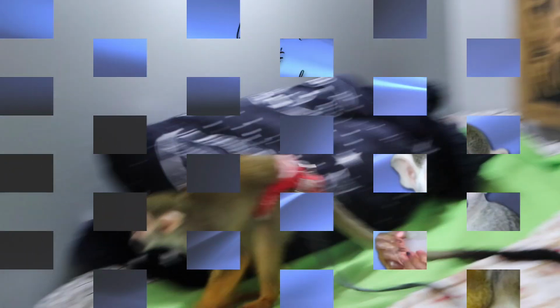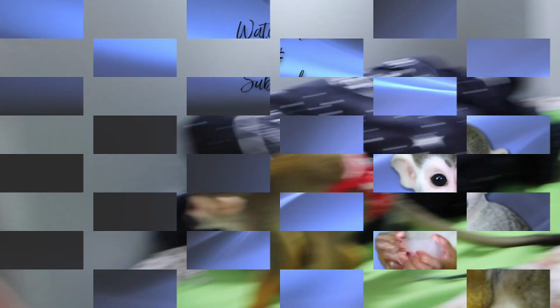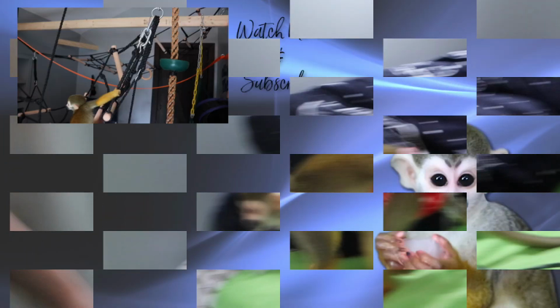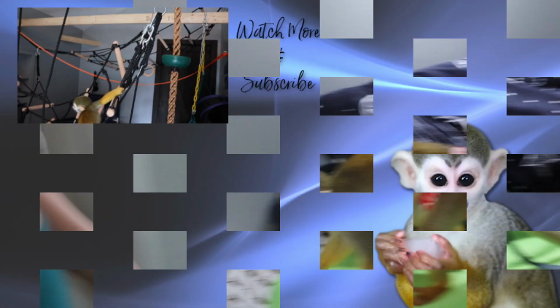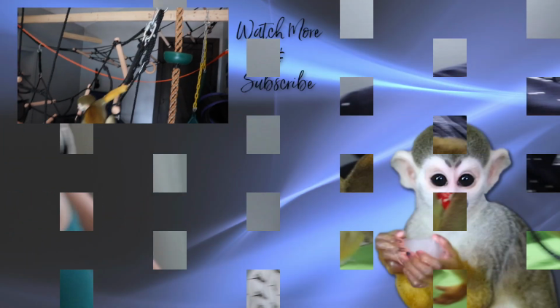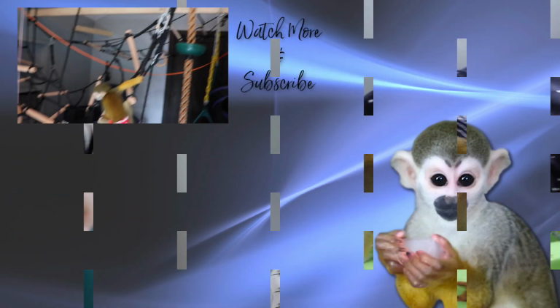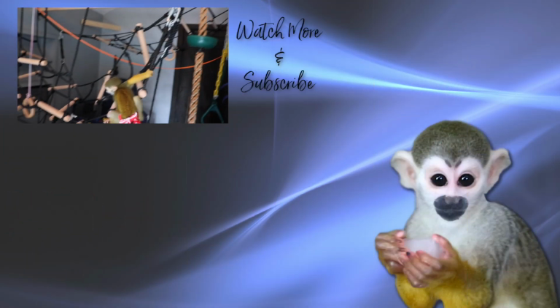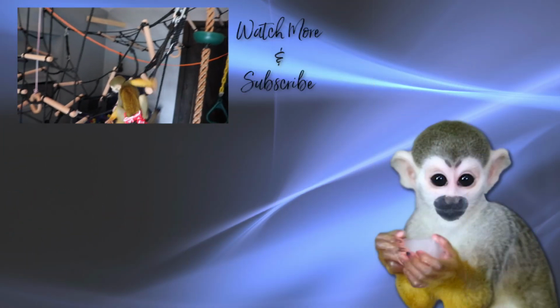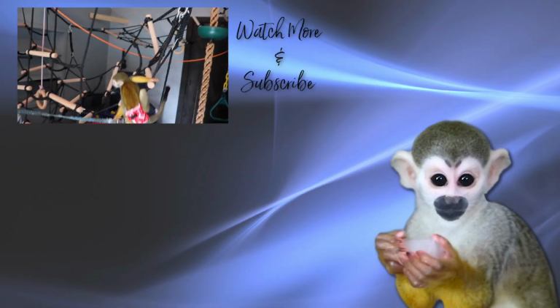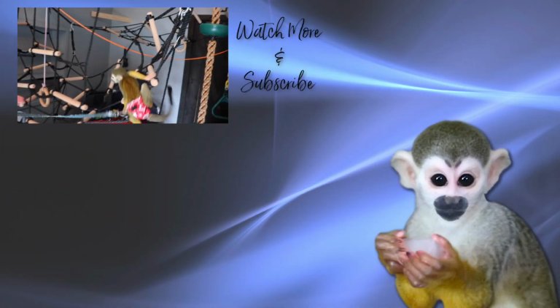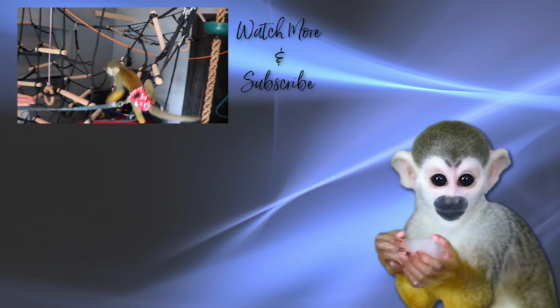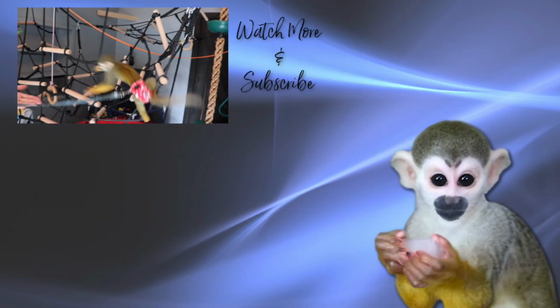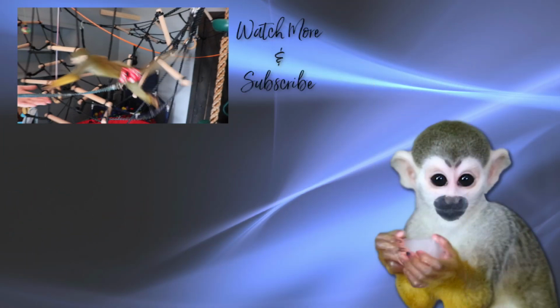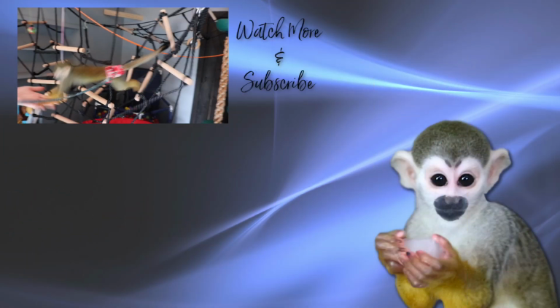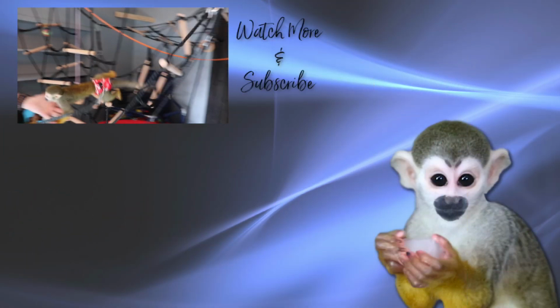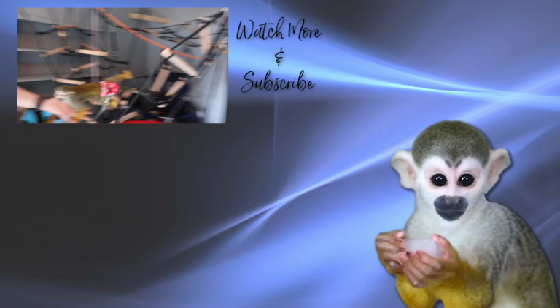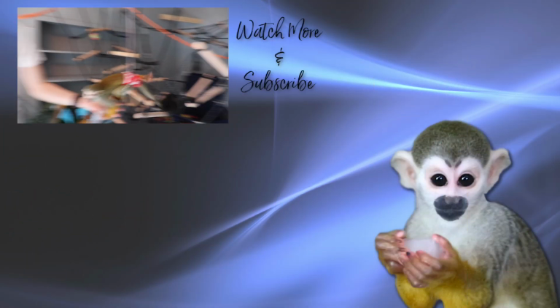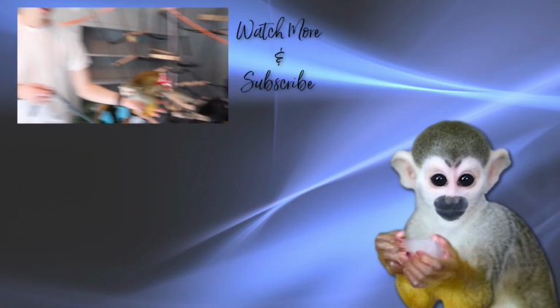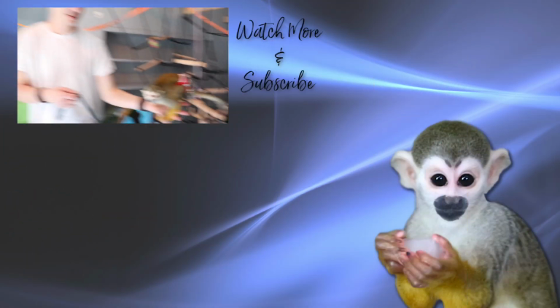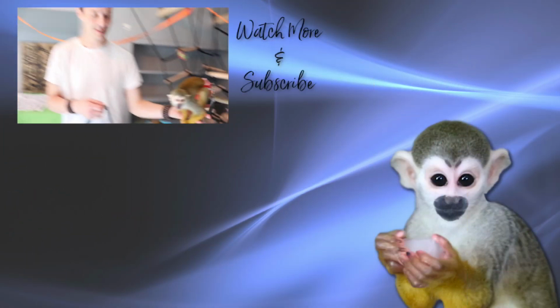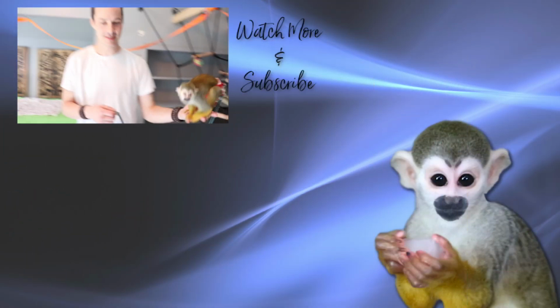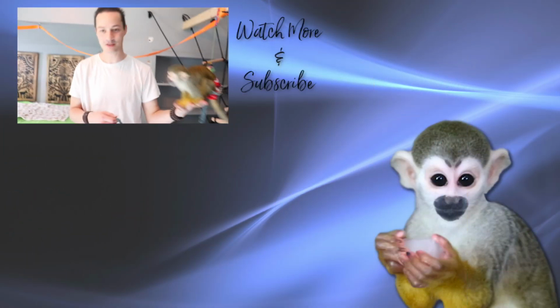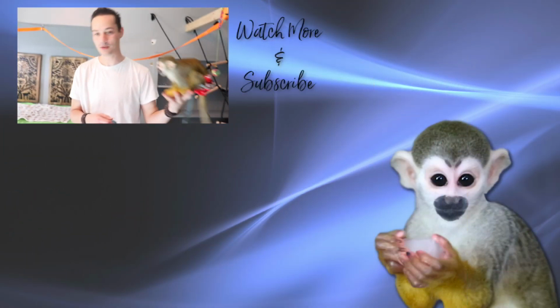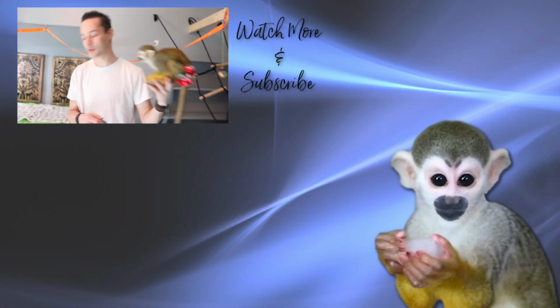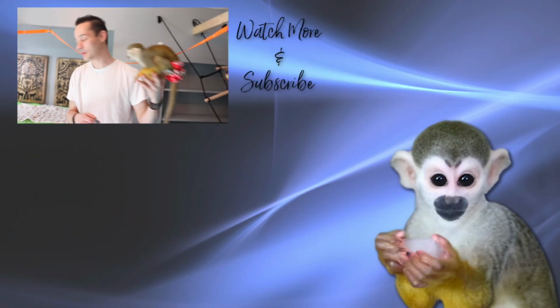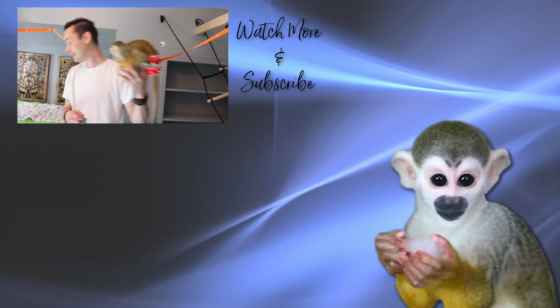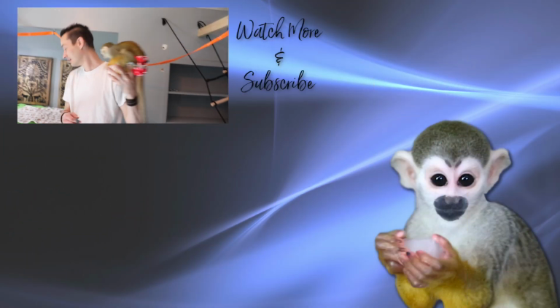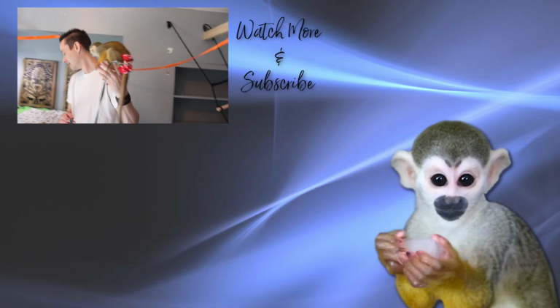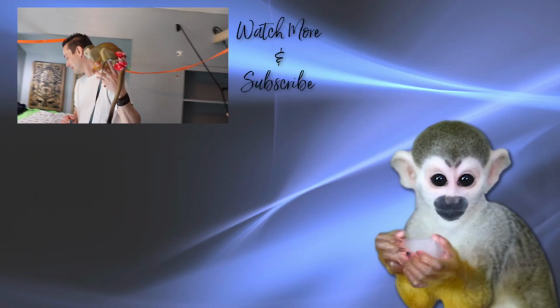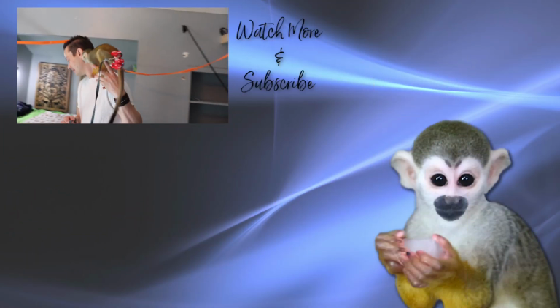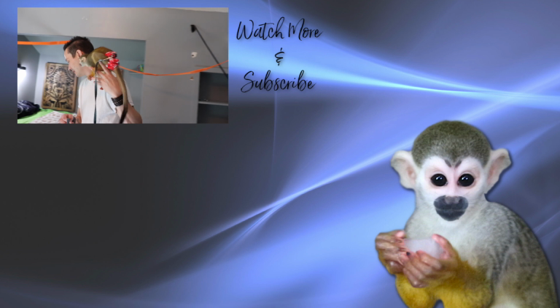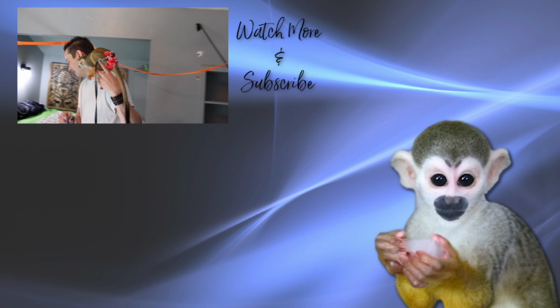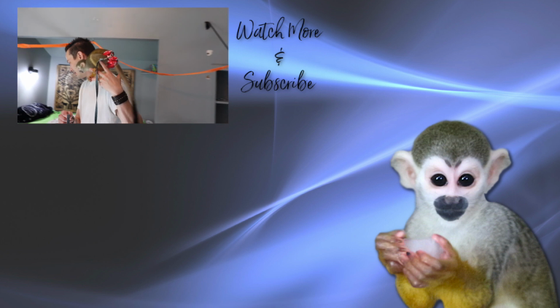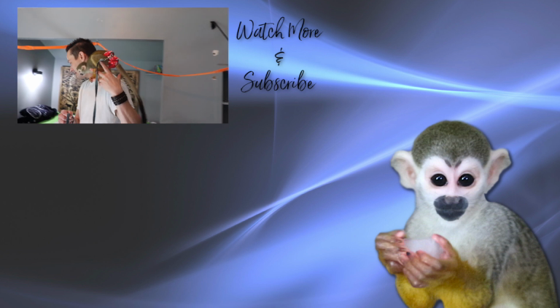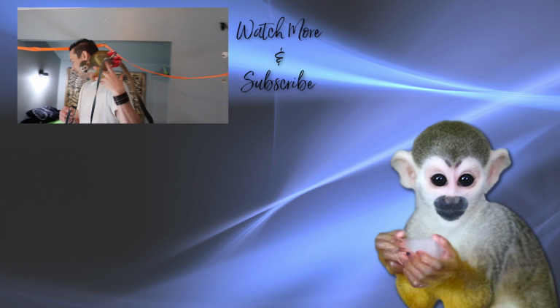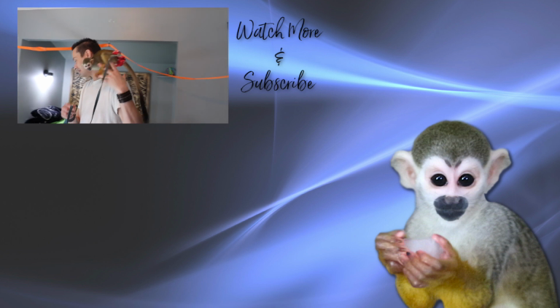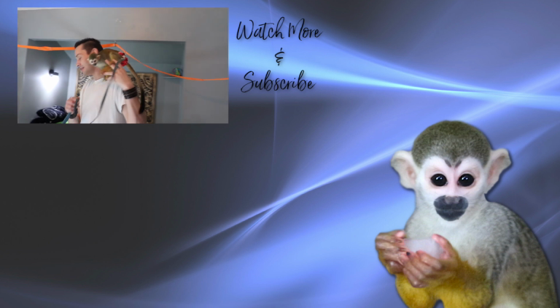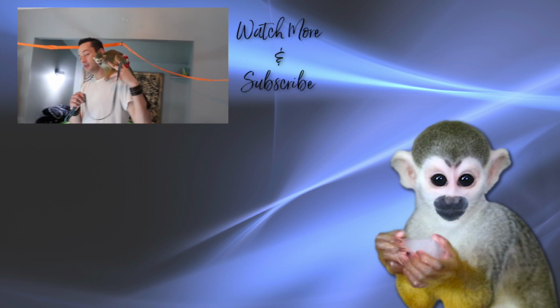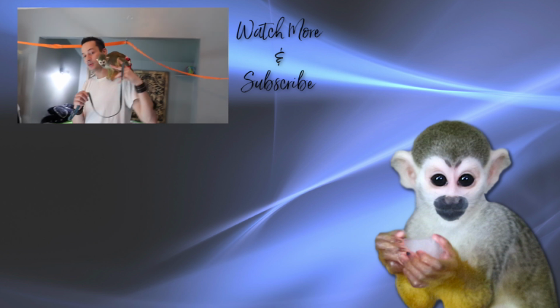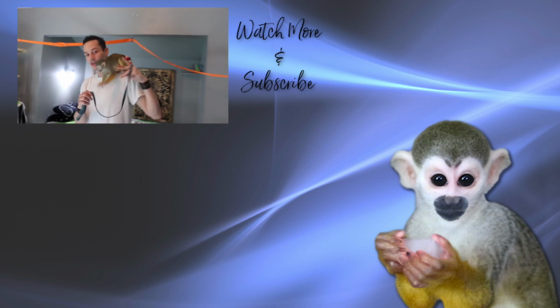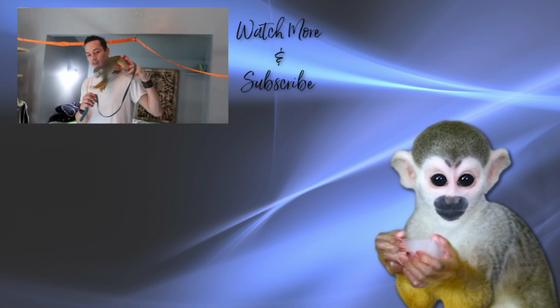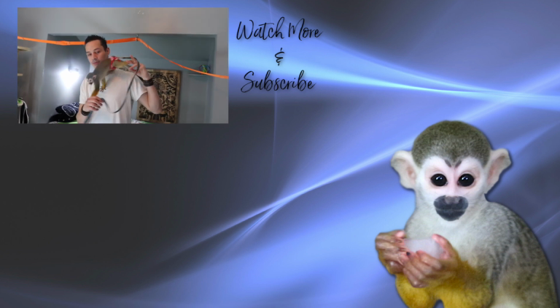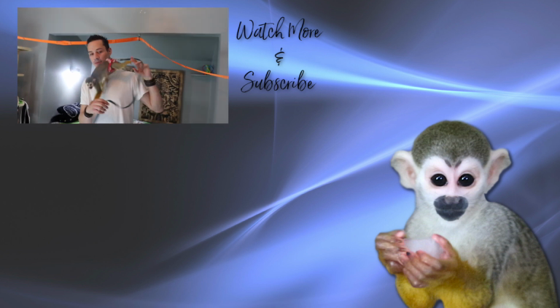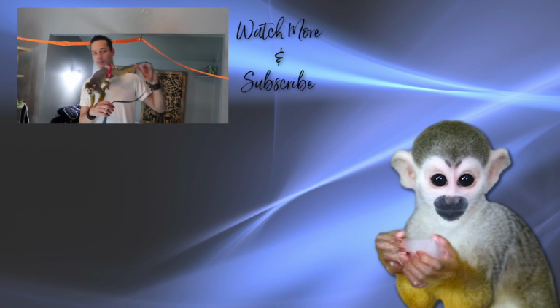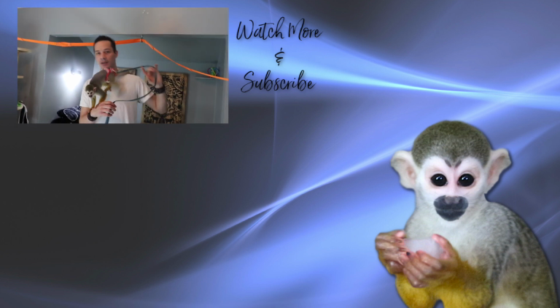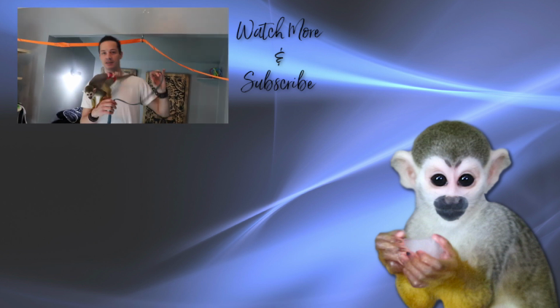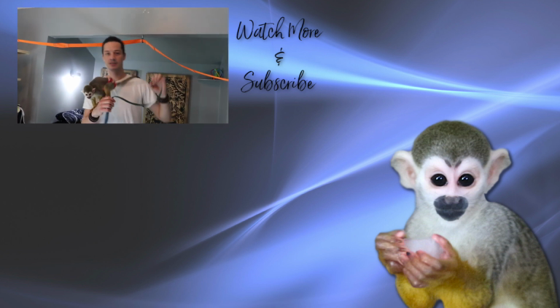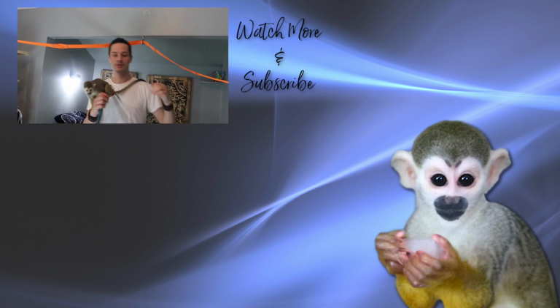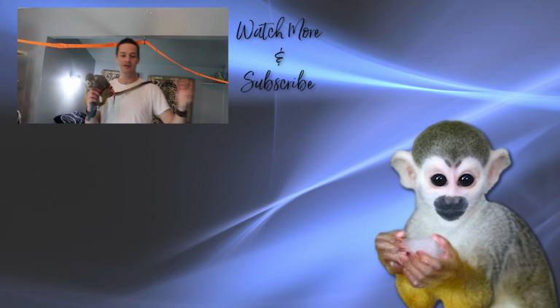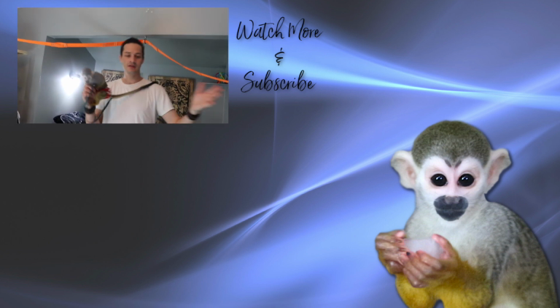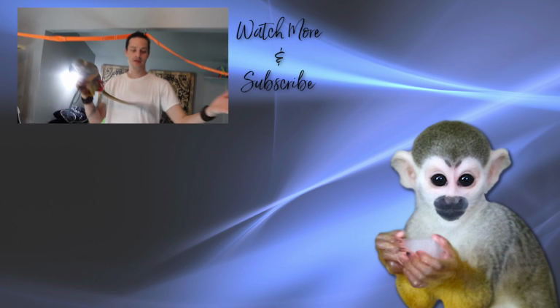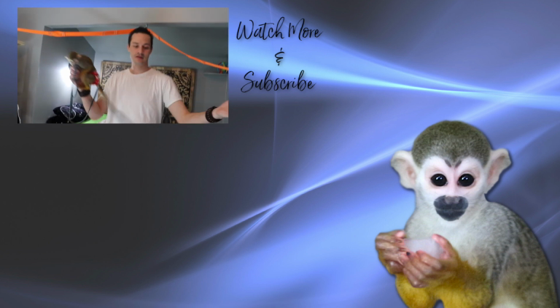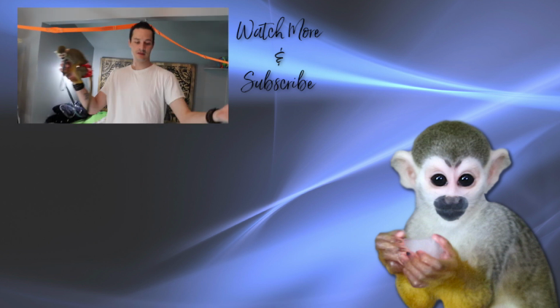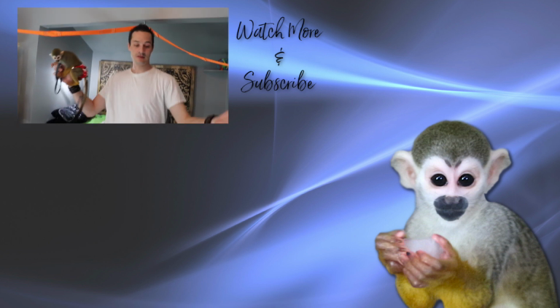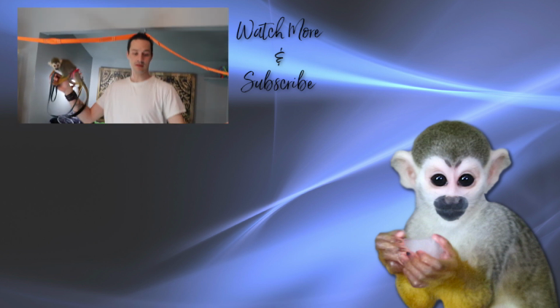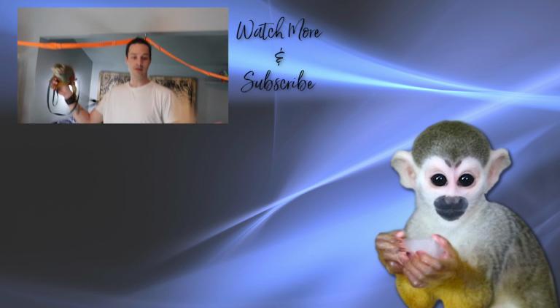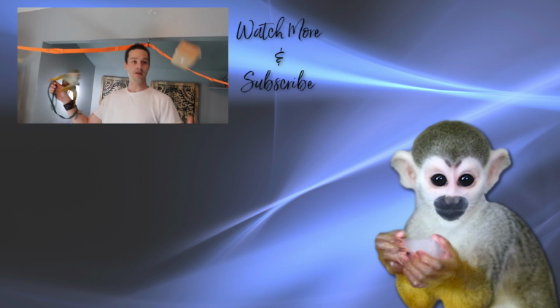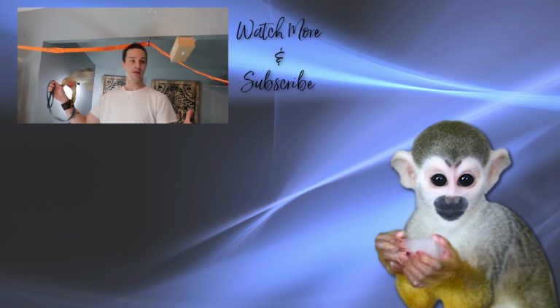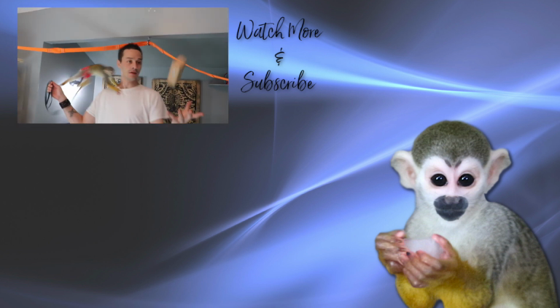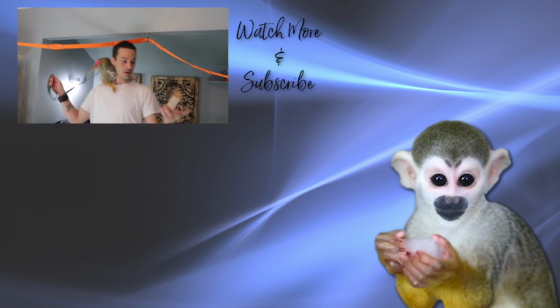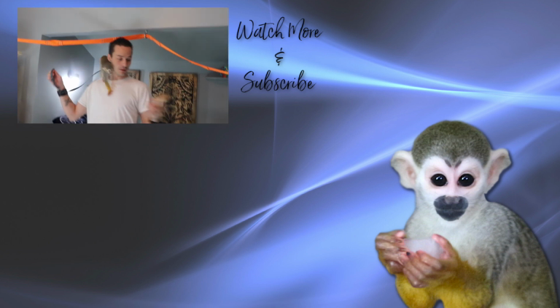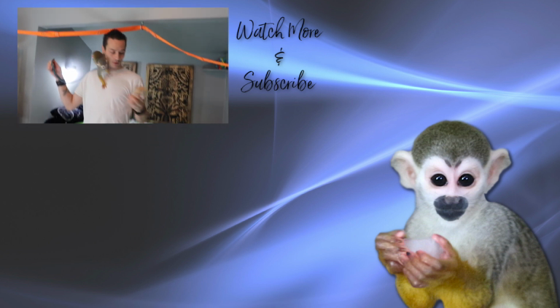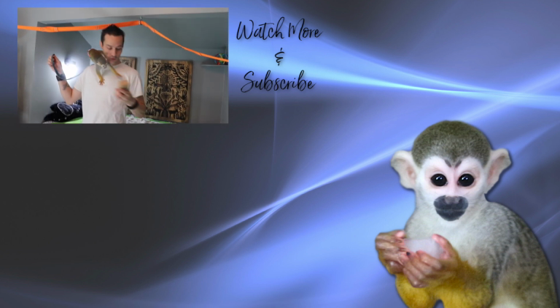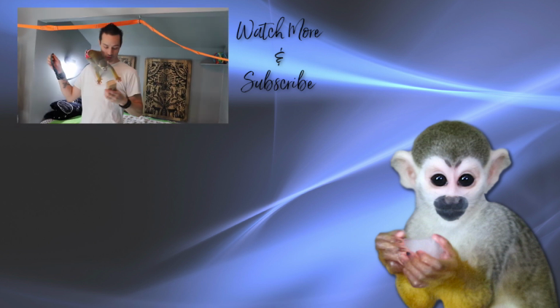Thanks for watching — the only channel on YouTube dedicated to the life of a baby squirrel monkey. Please like and subscribe and share us with a friend.